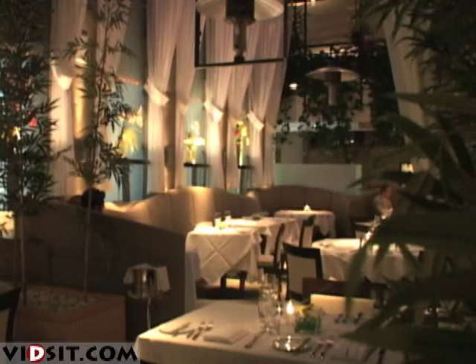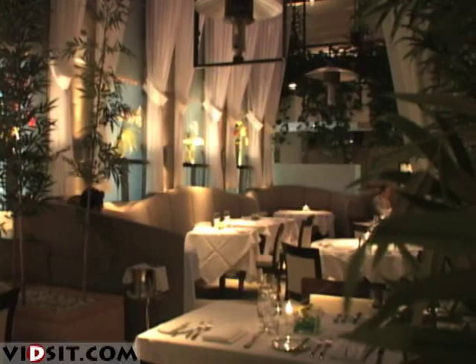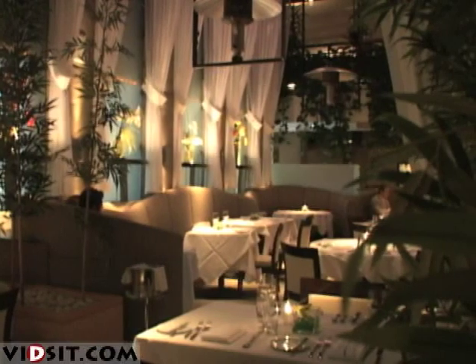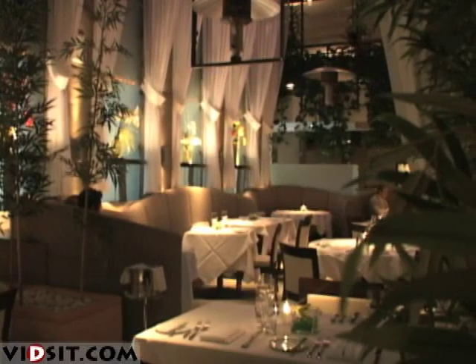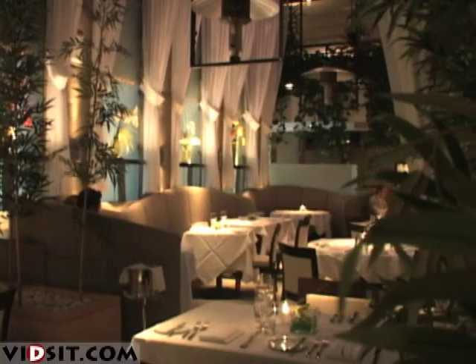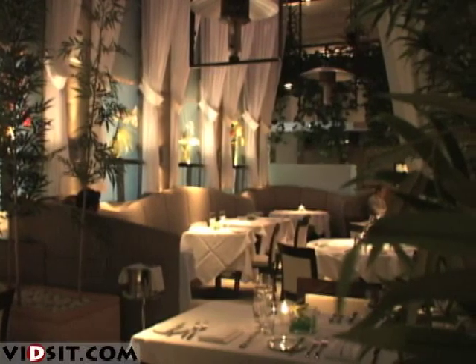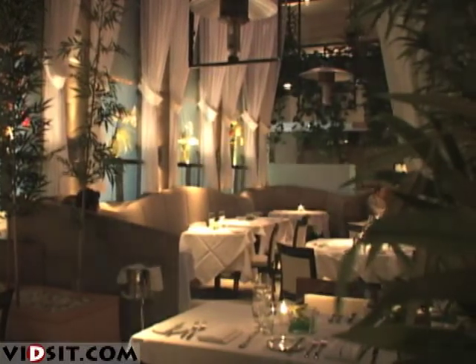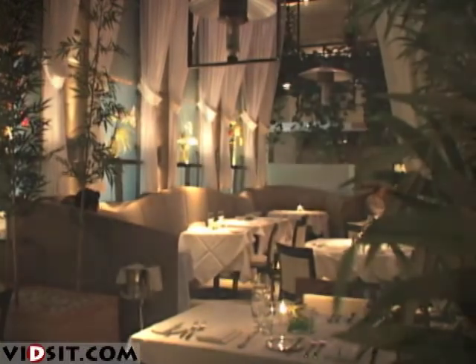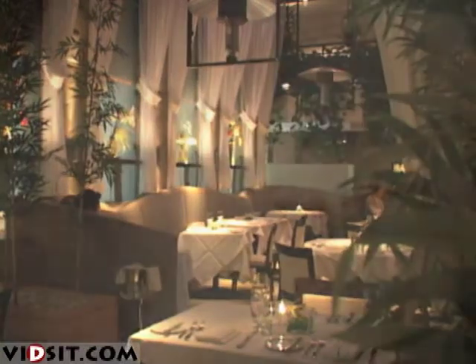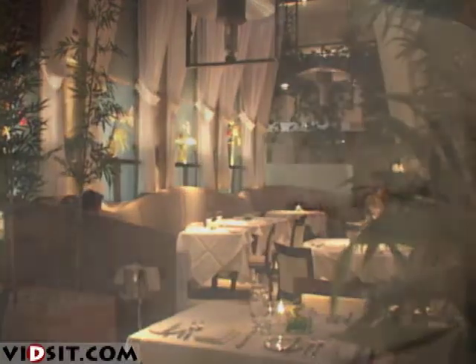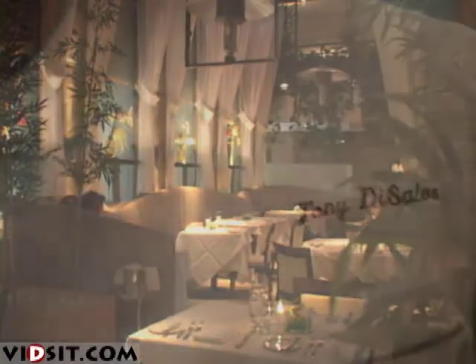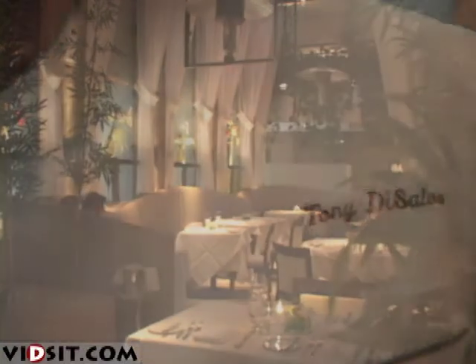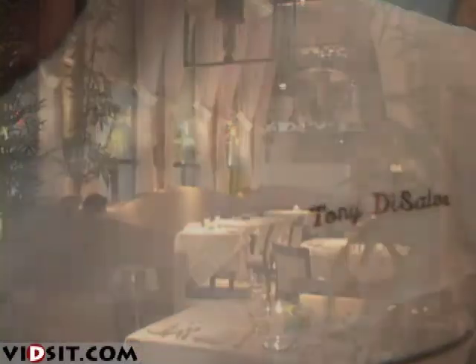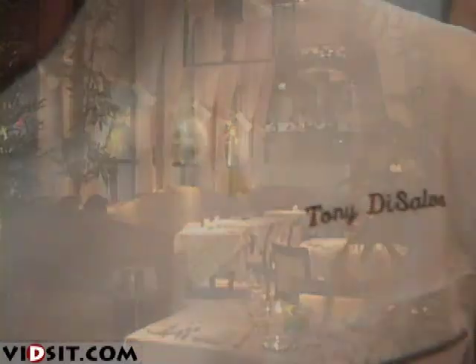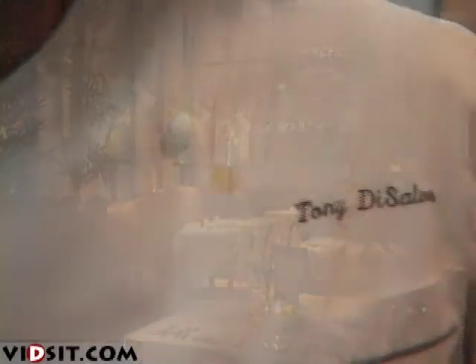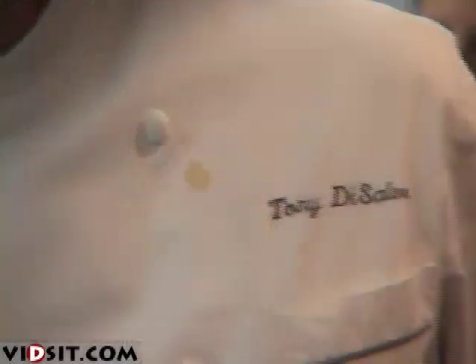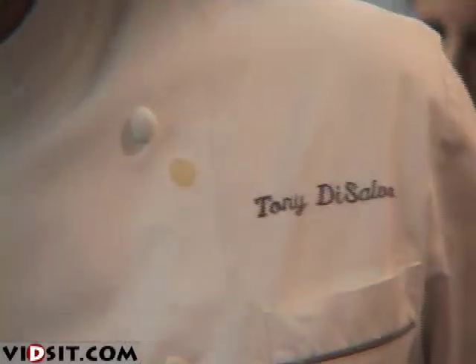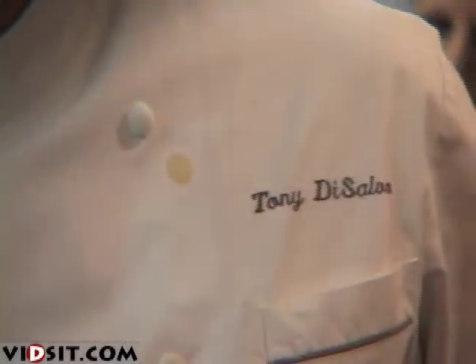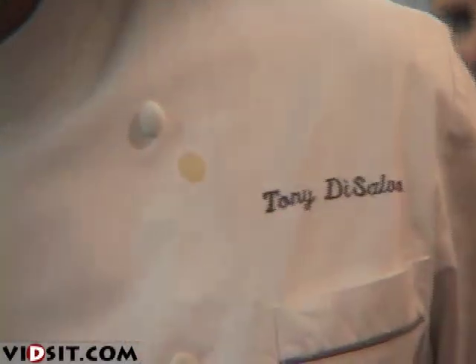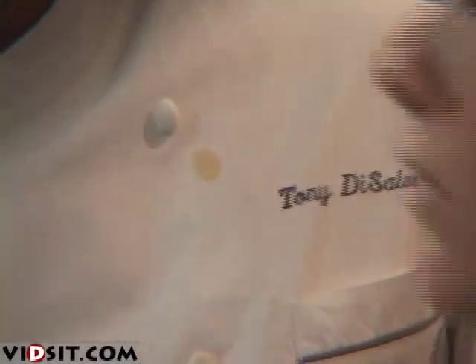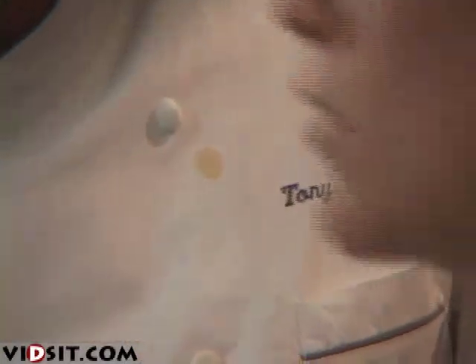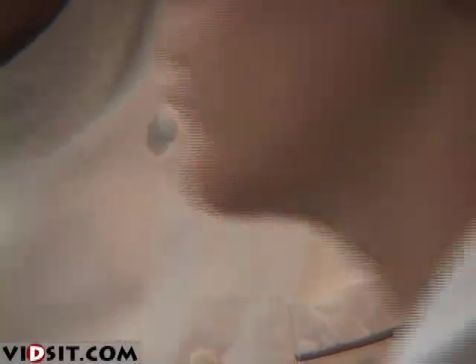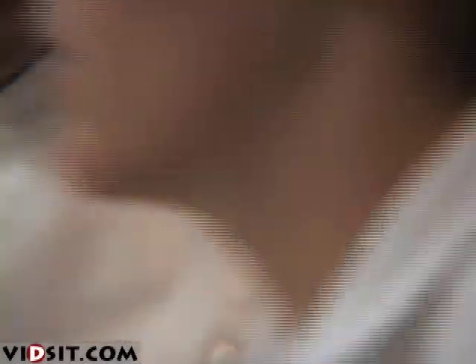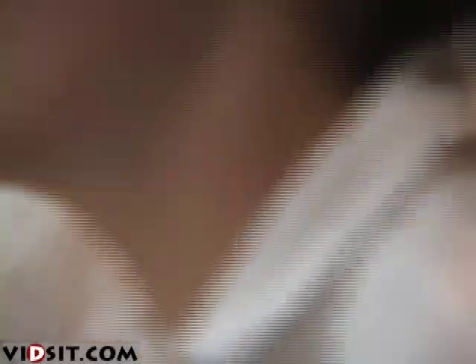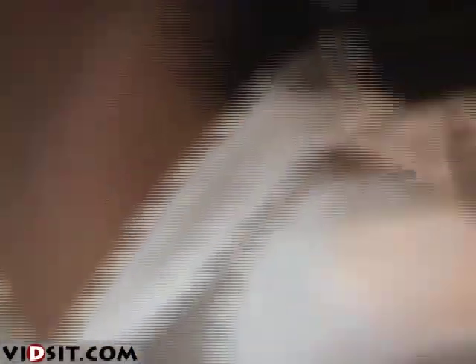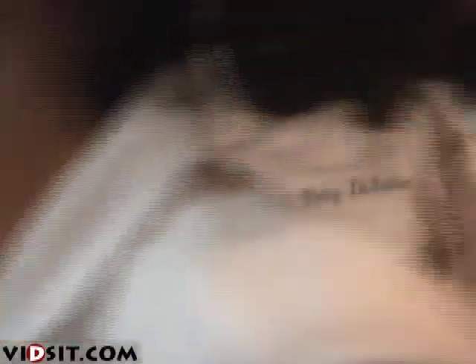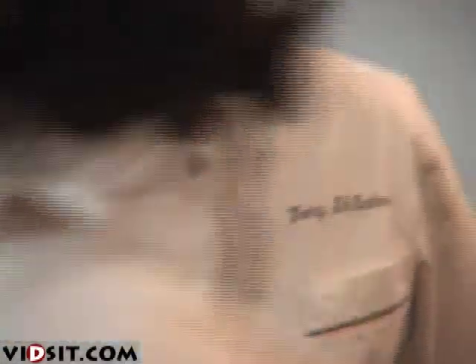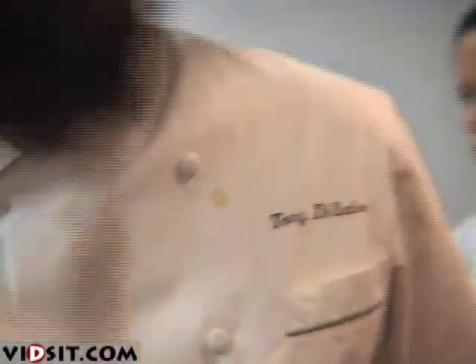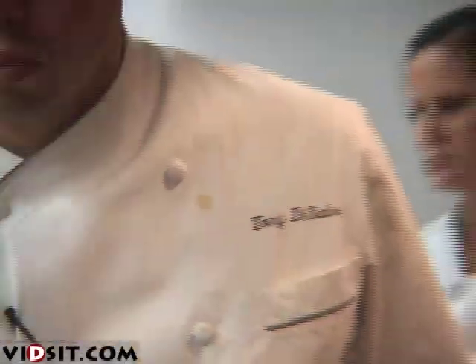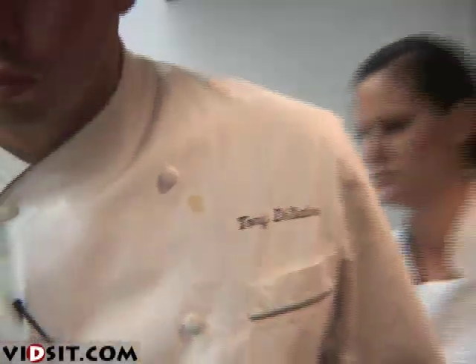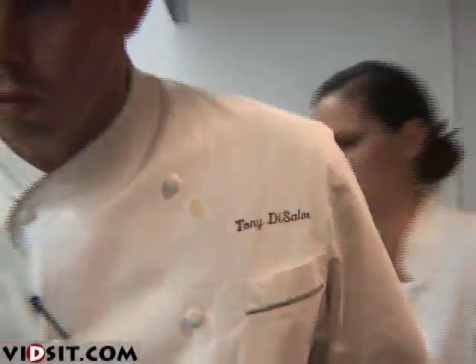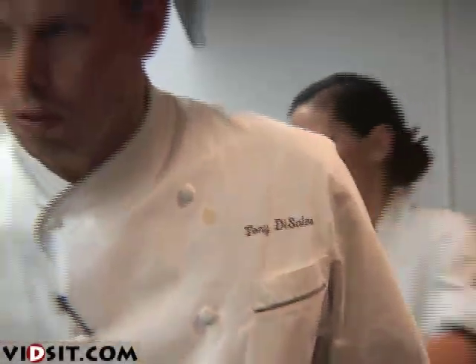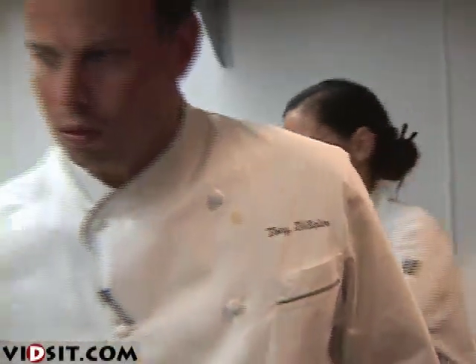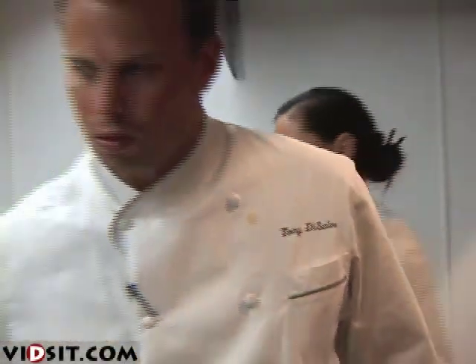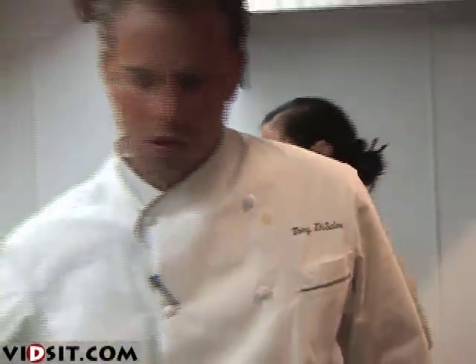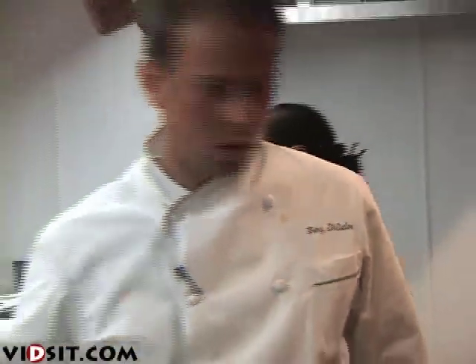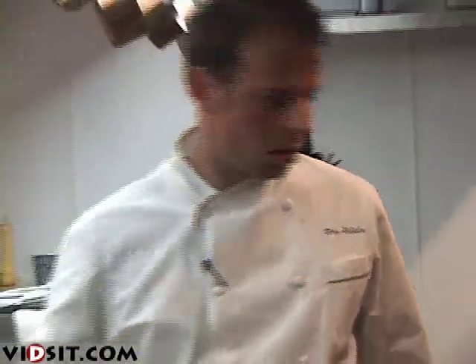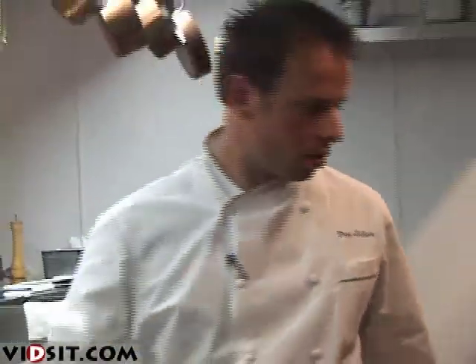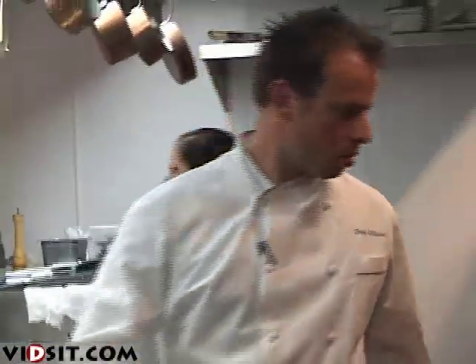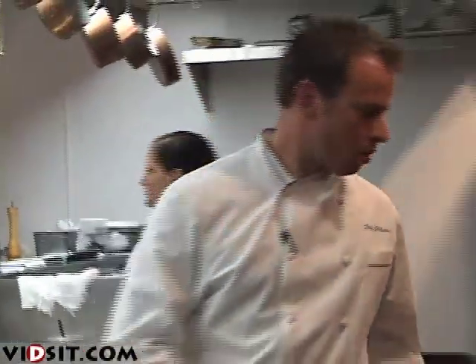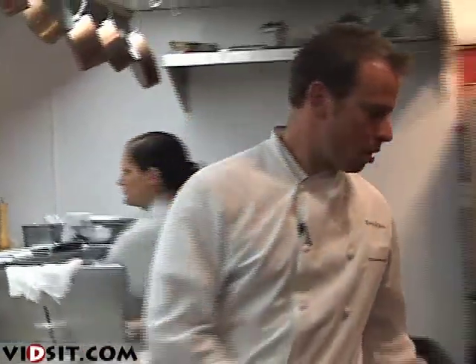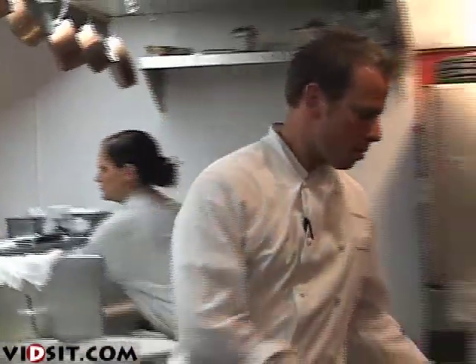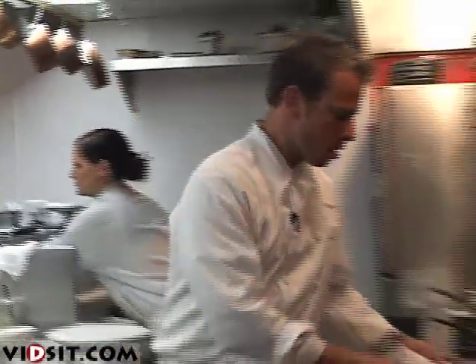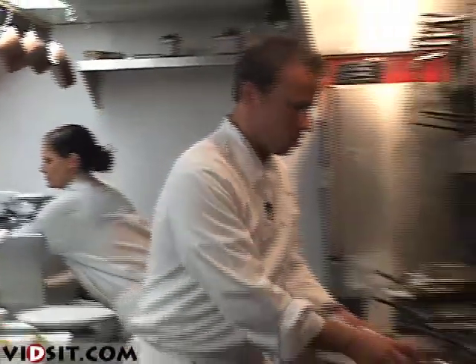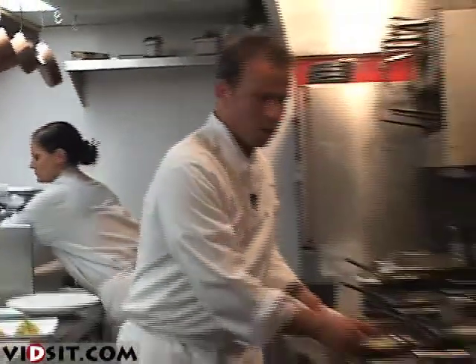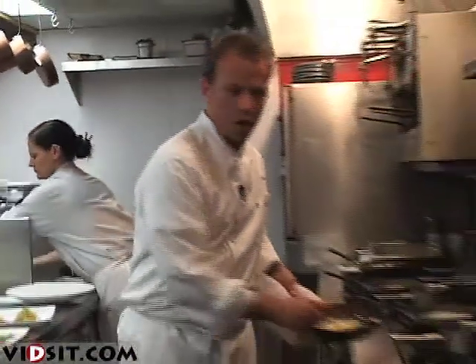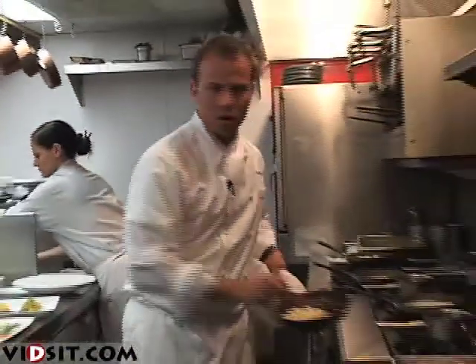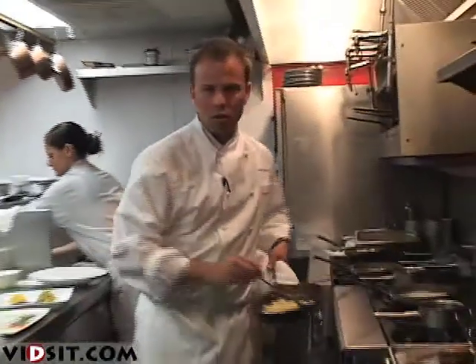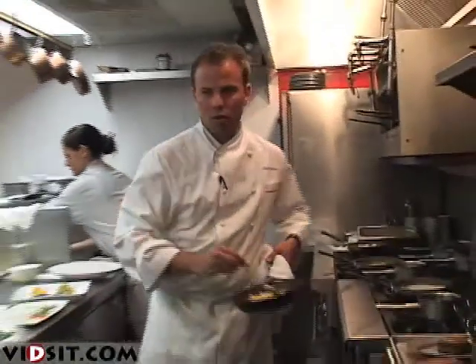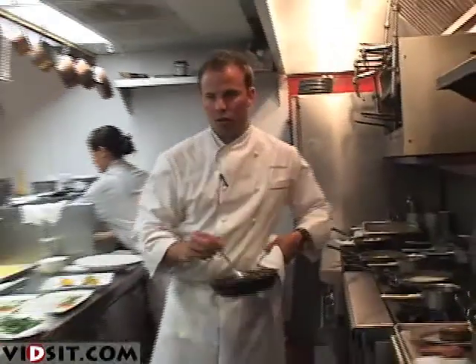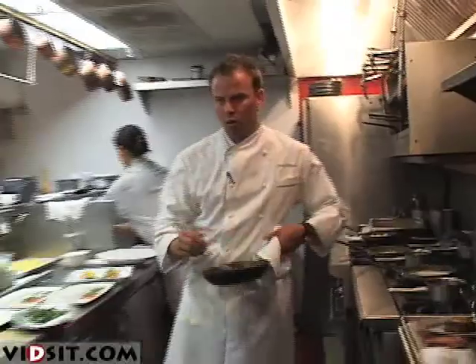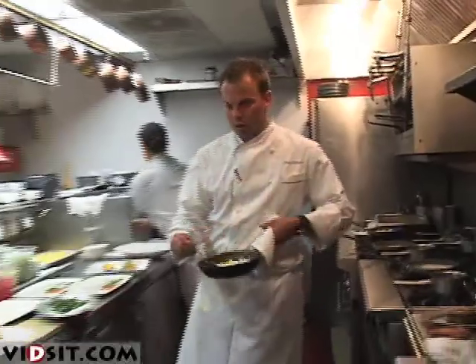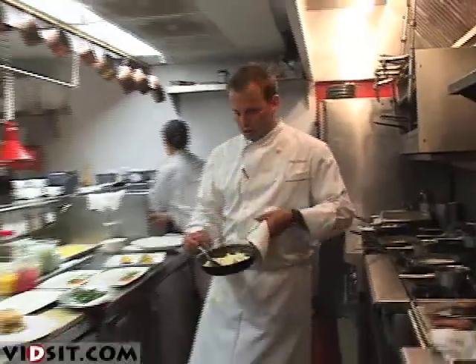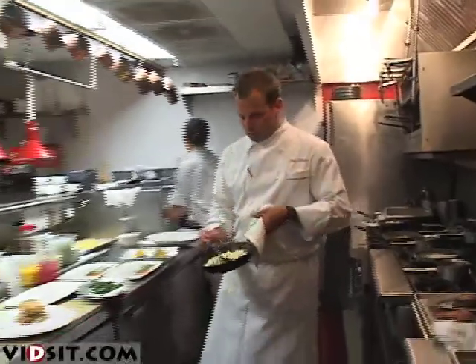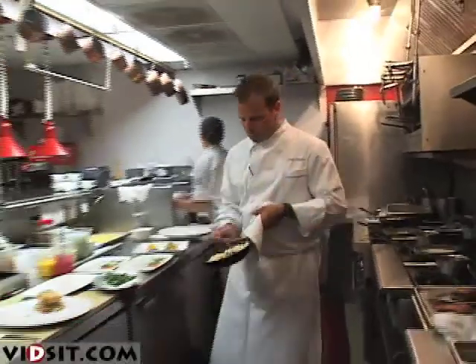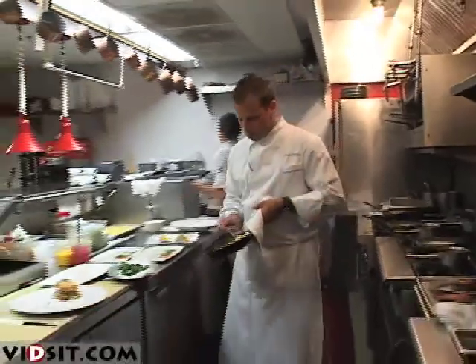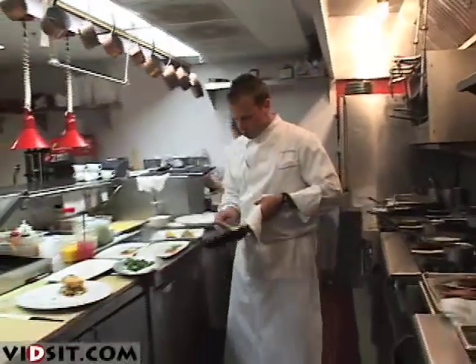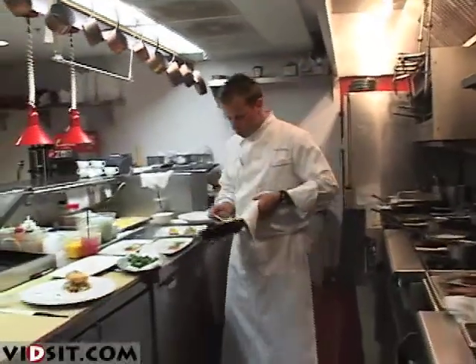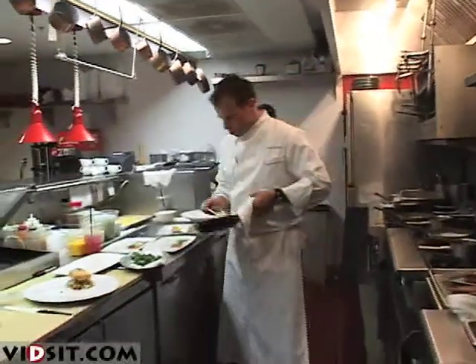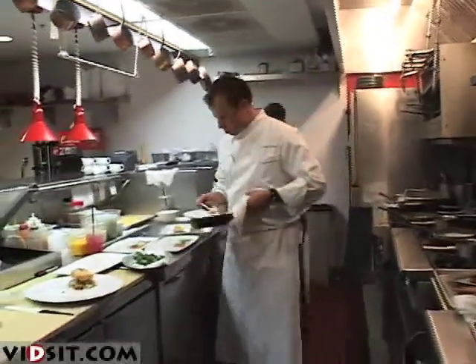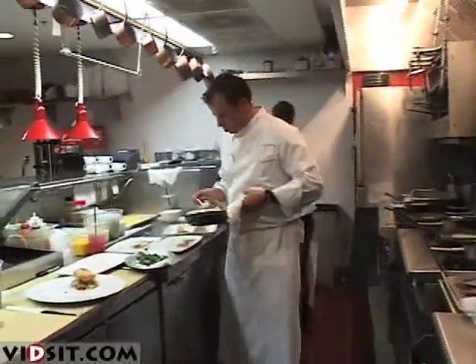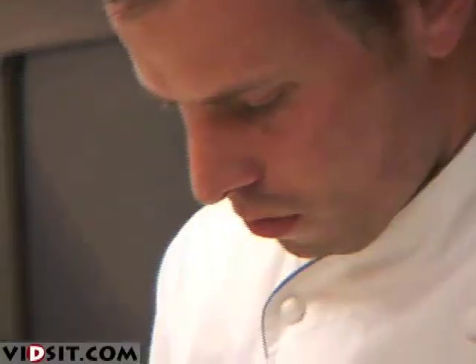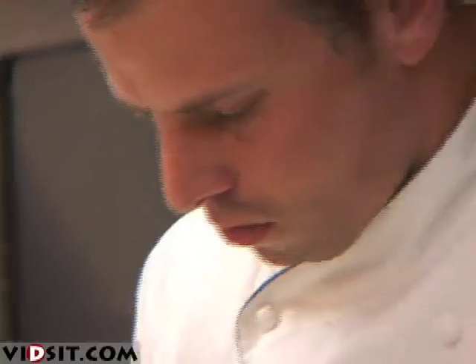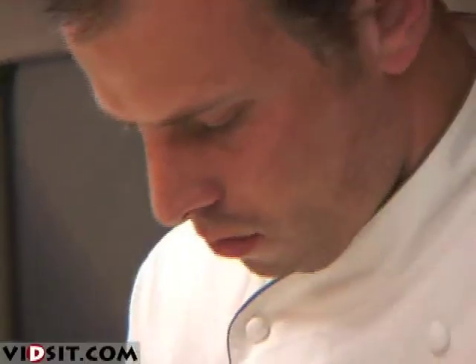It is where Tony DeSalvo does most of his cooking. Tony was the chef from Jean-Georges in New York.